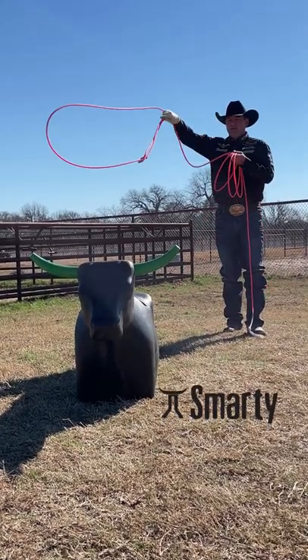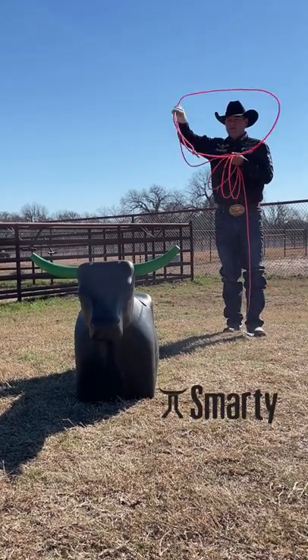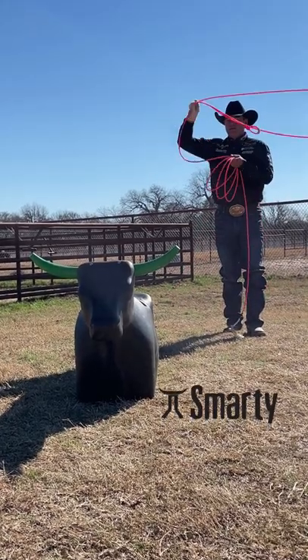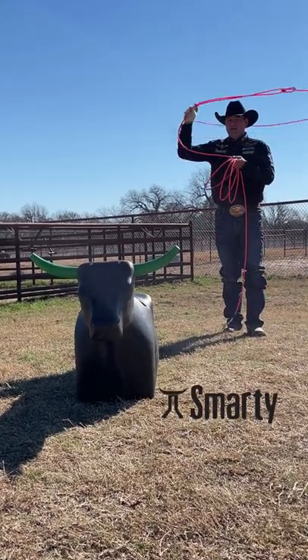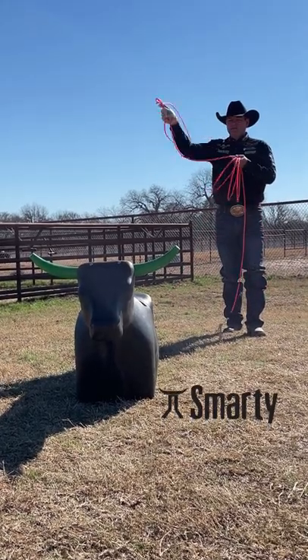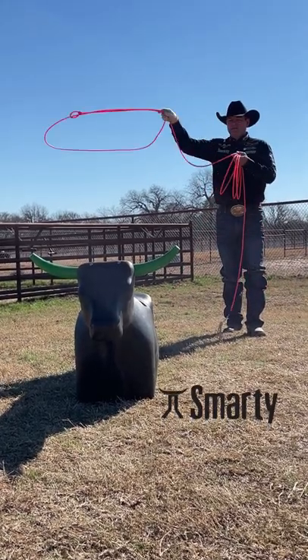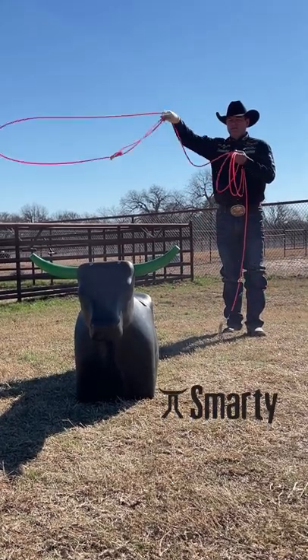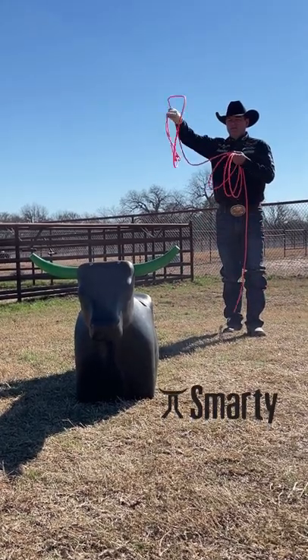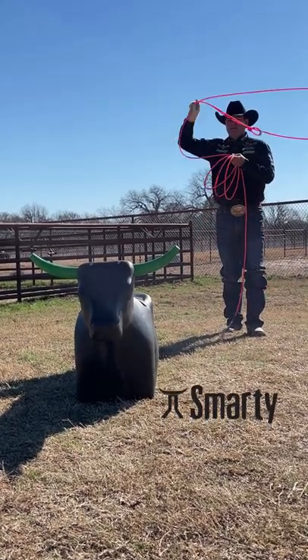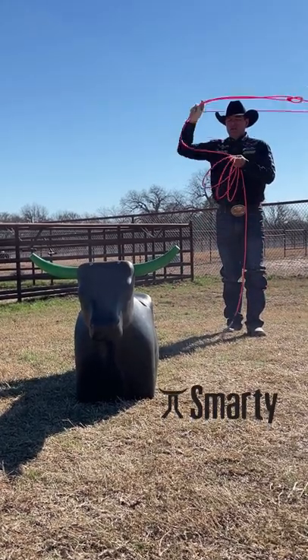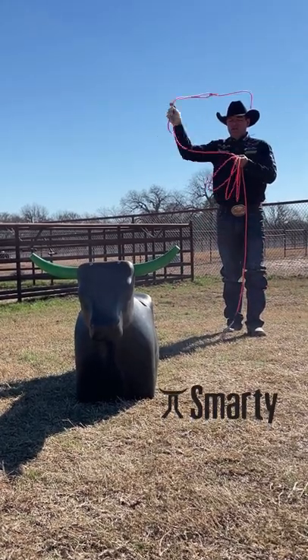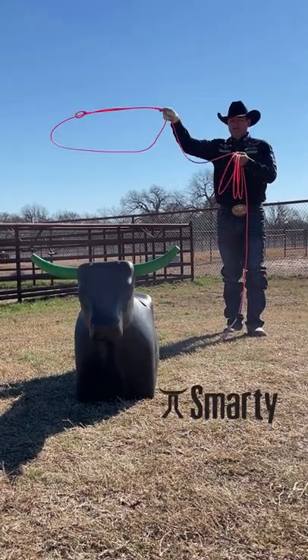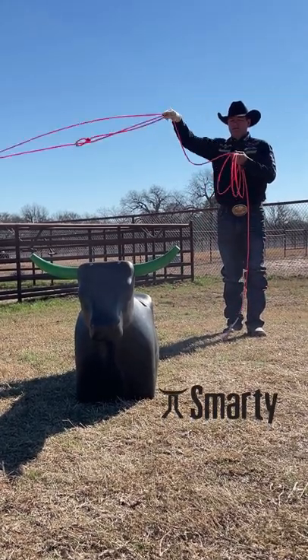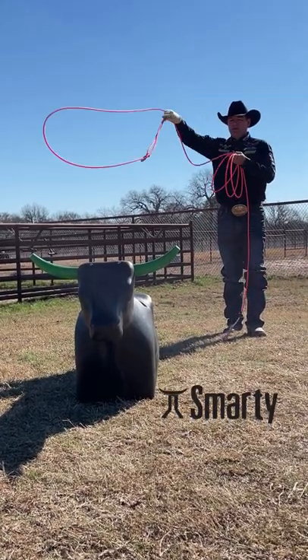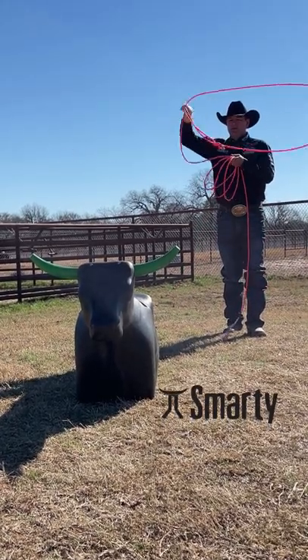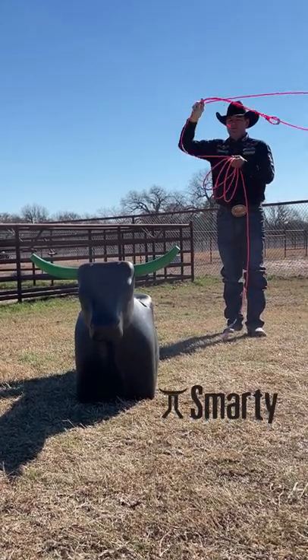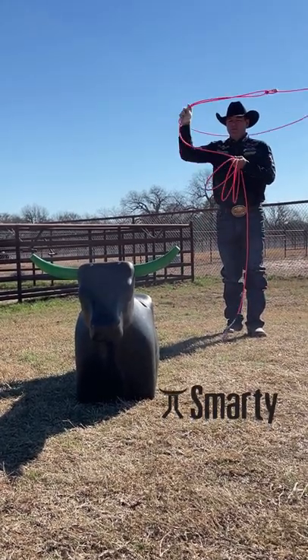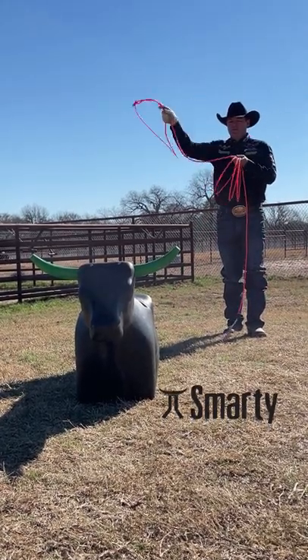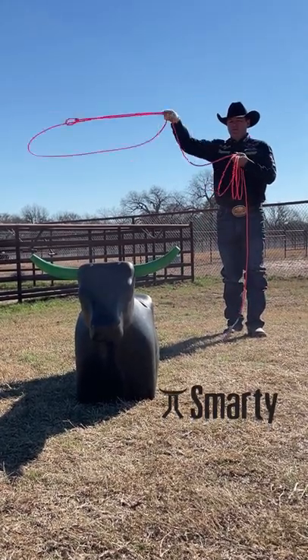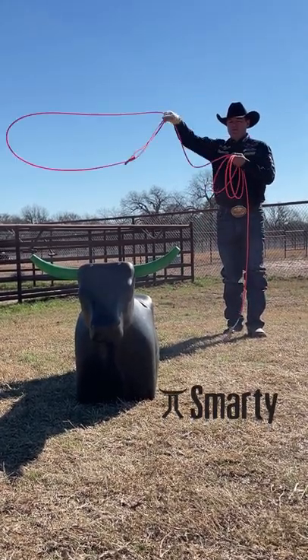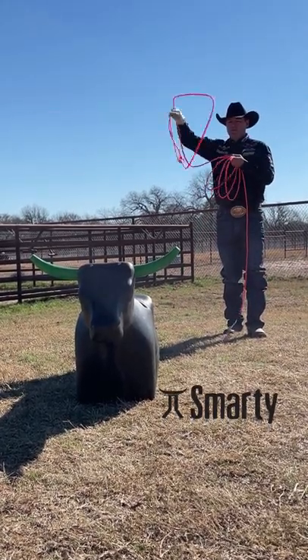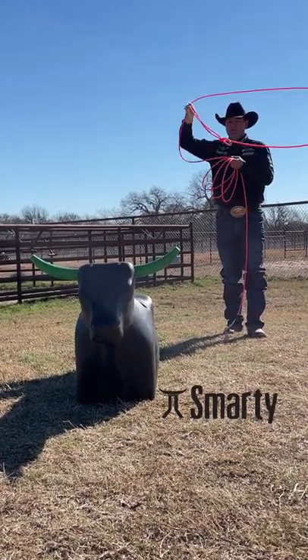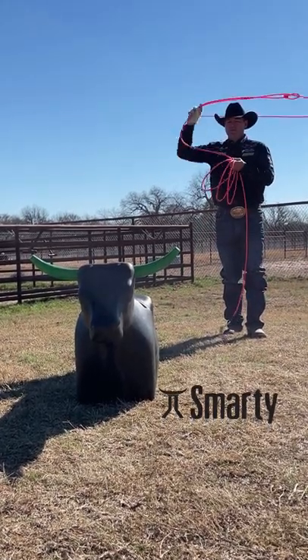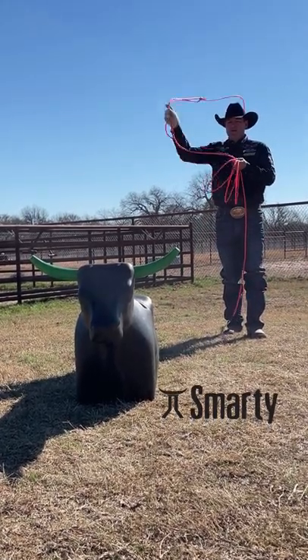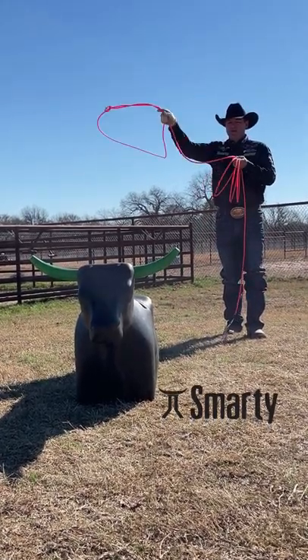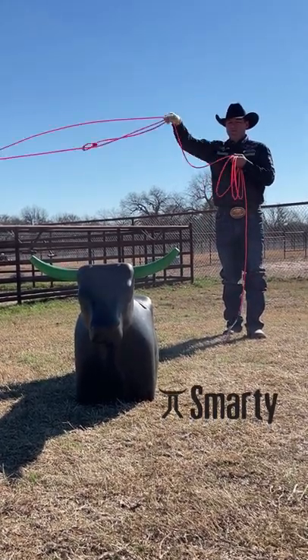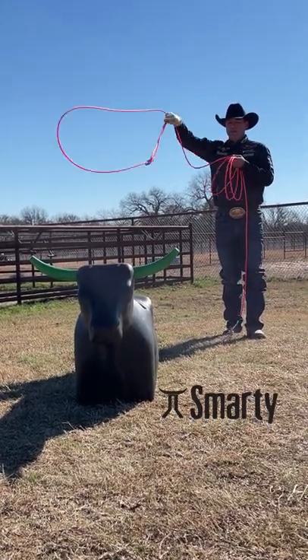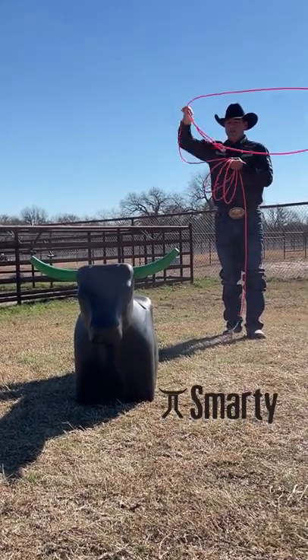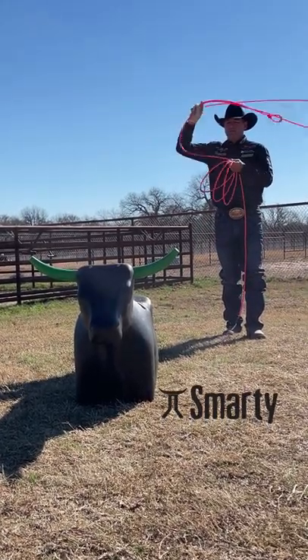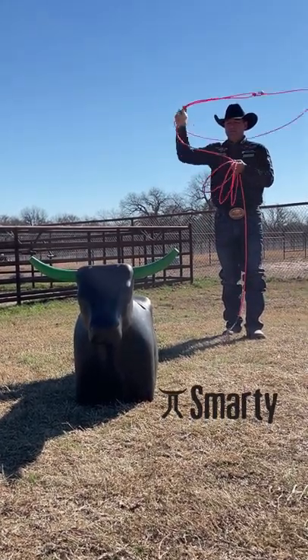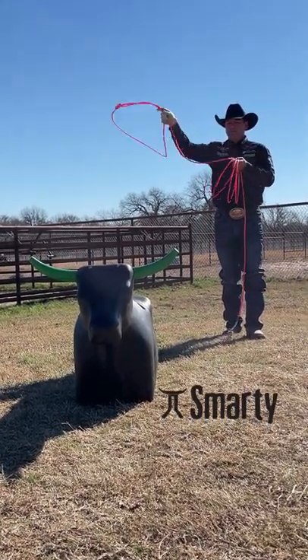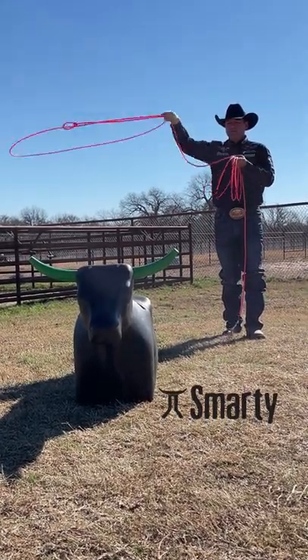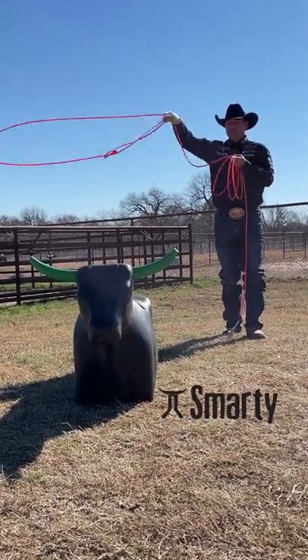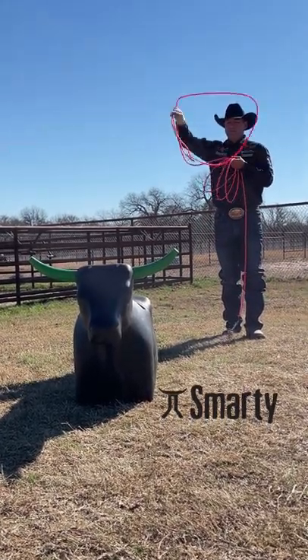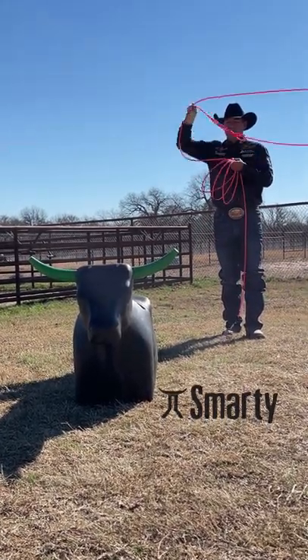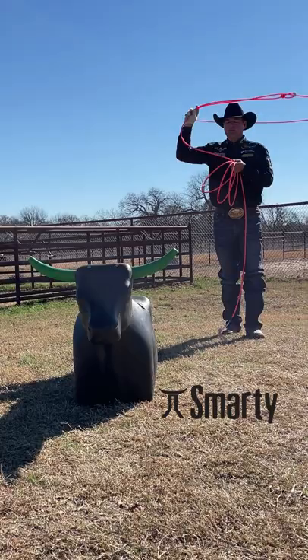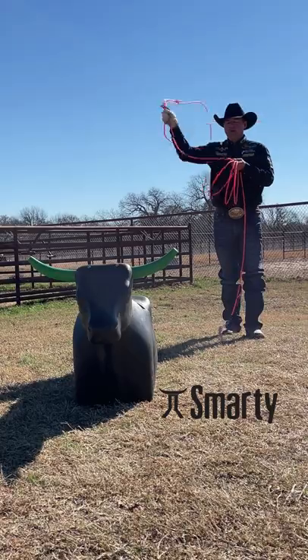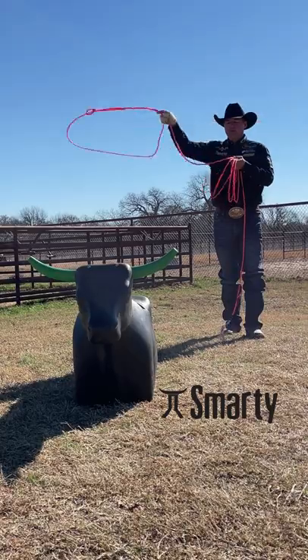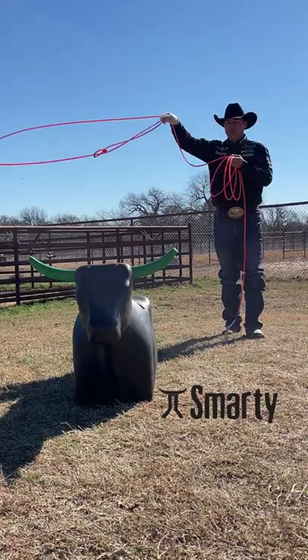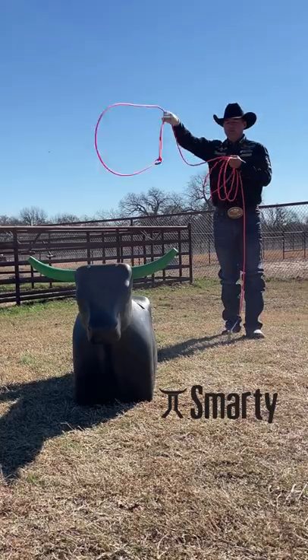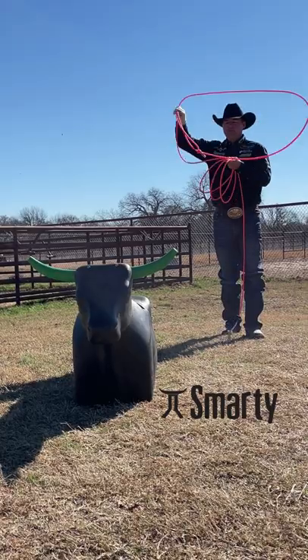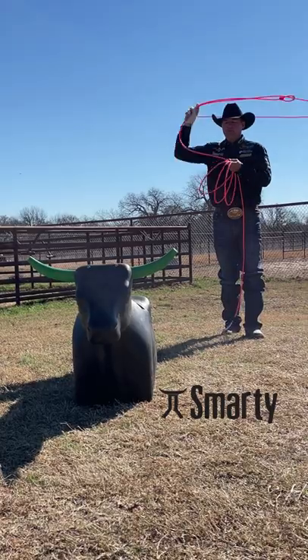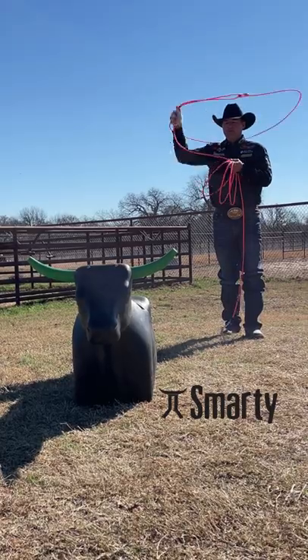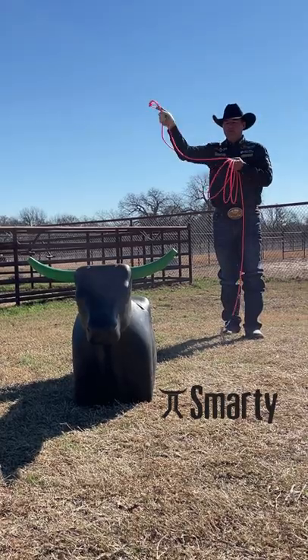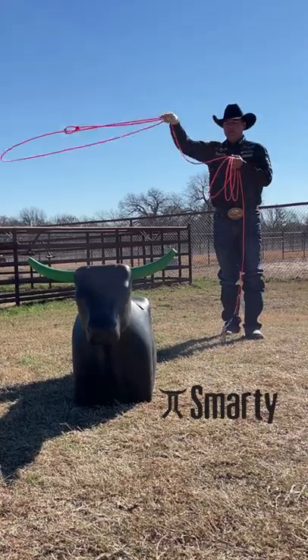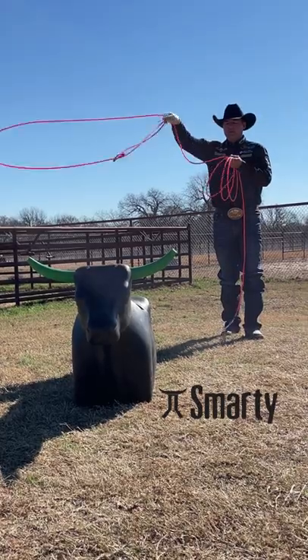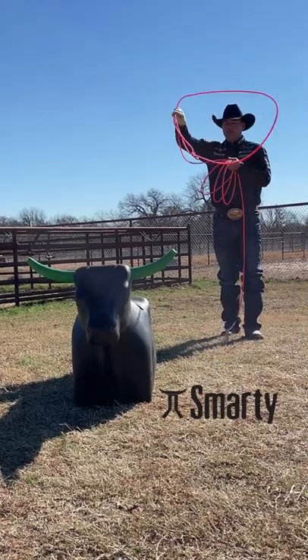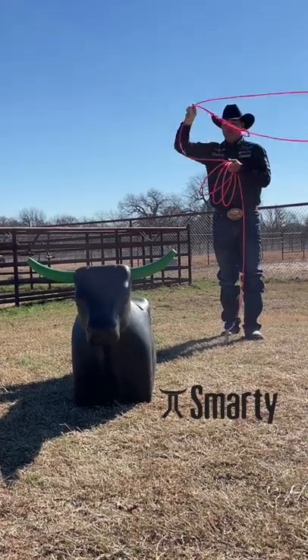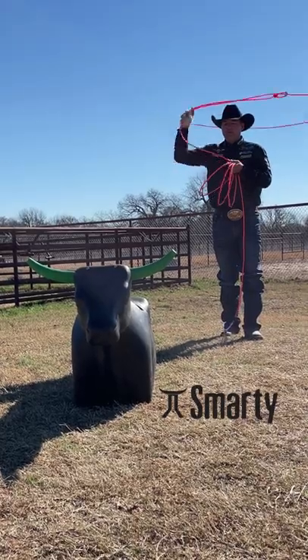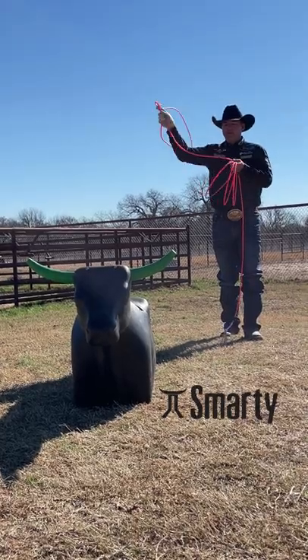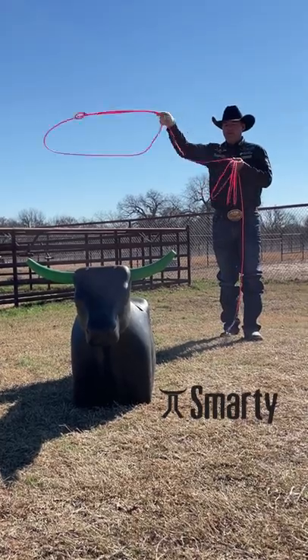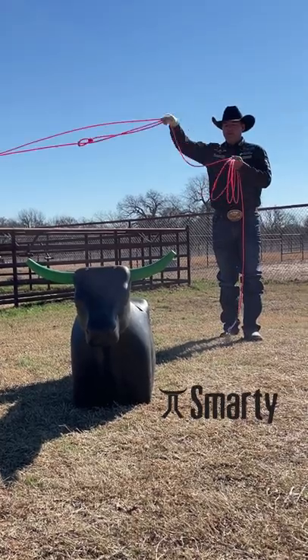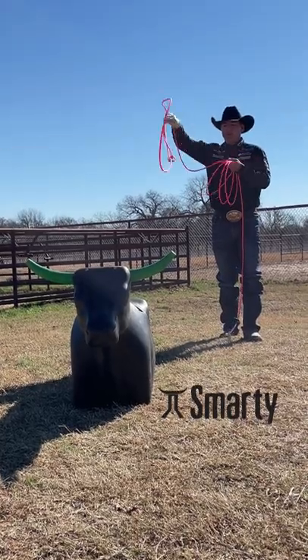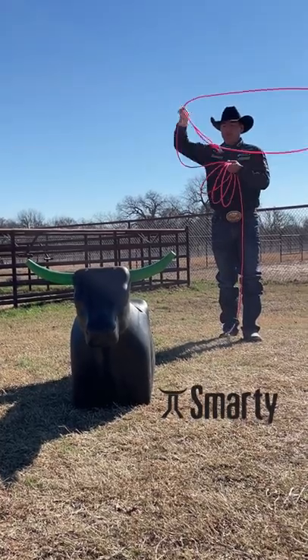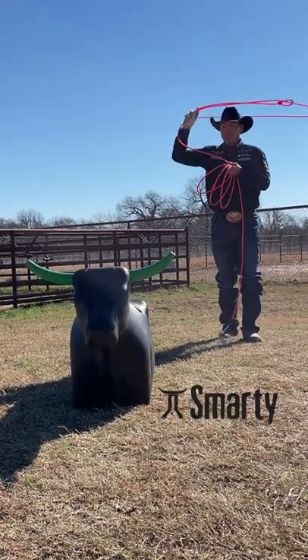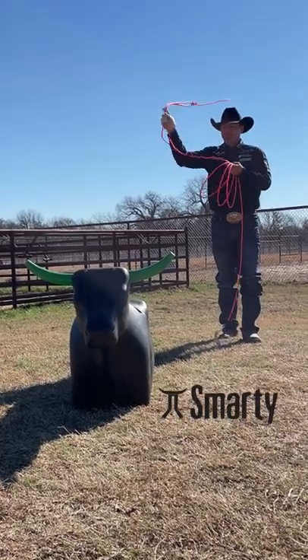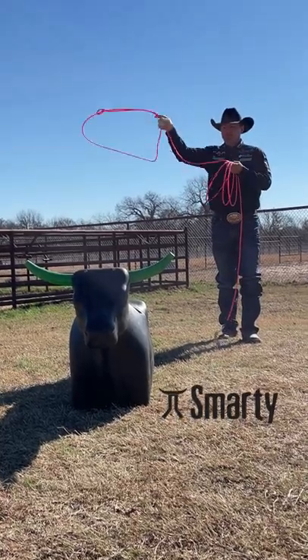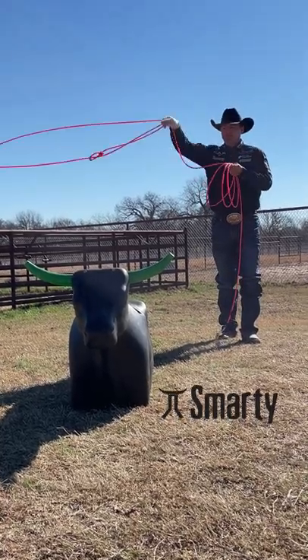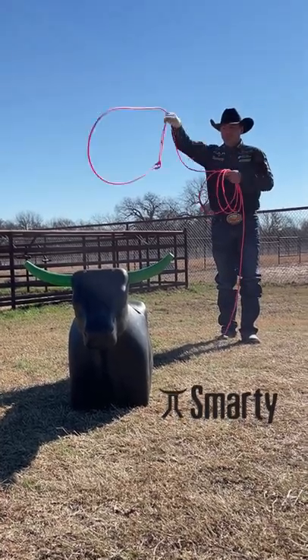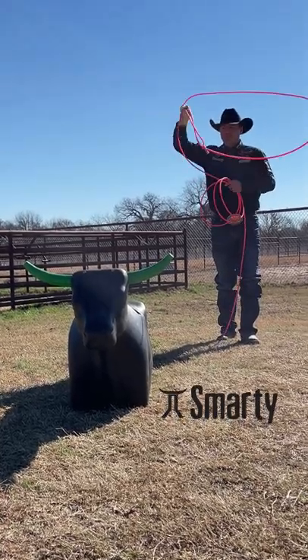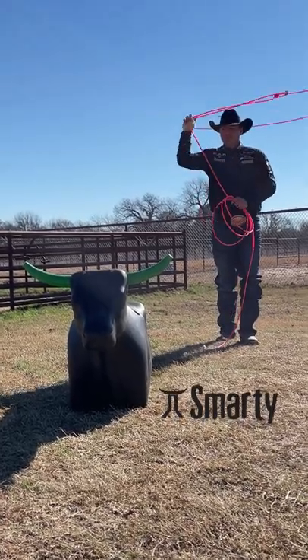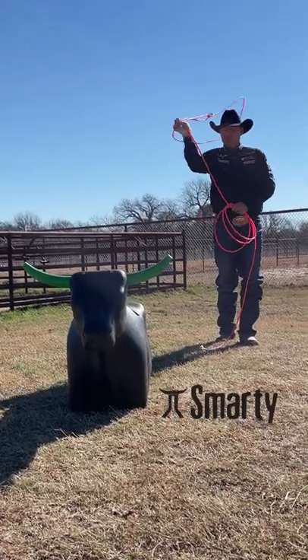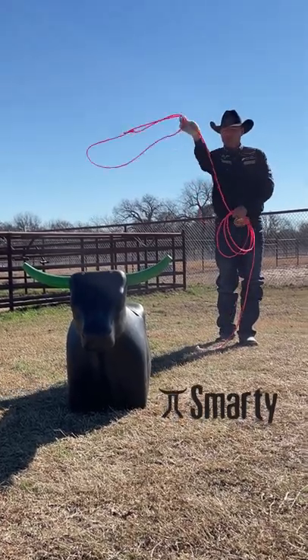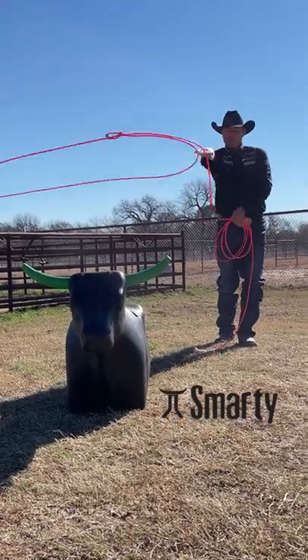What I look at is both horns at the same time, and I just make sure I come out of my swing and finish past the tip of the left horn.